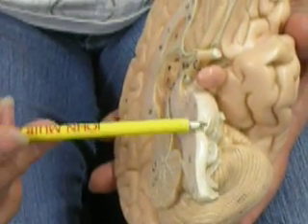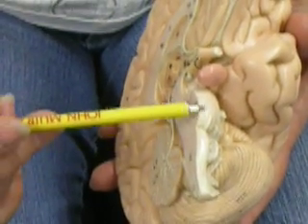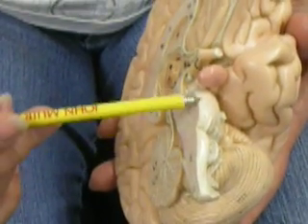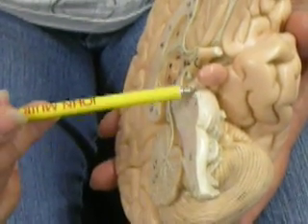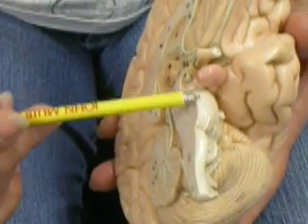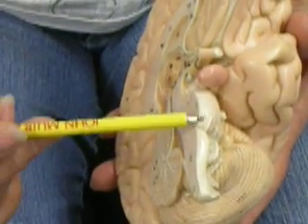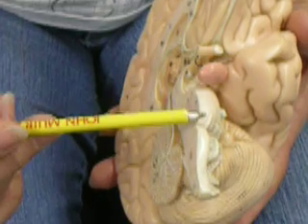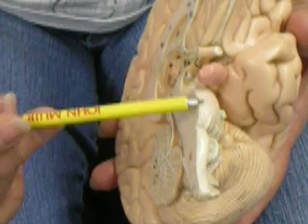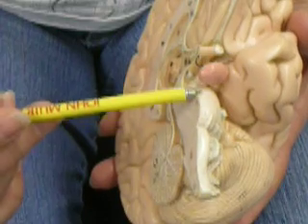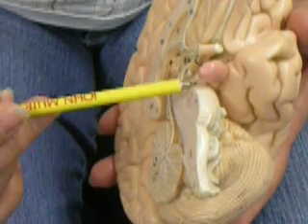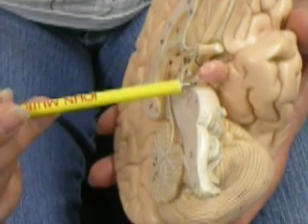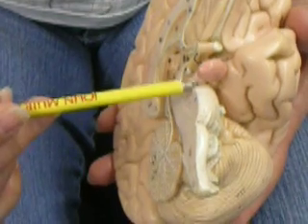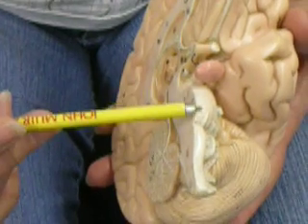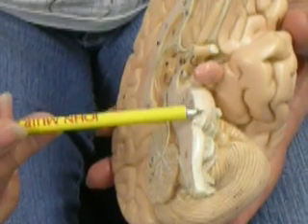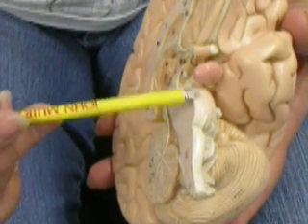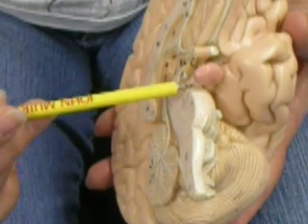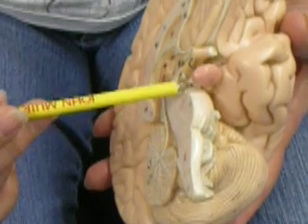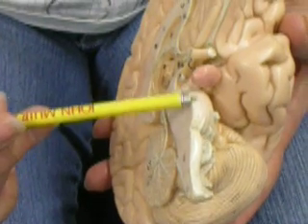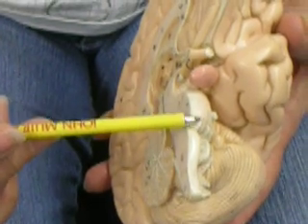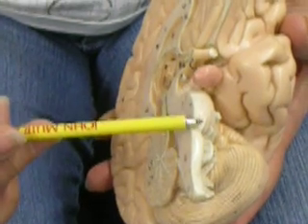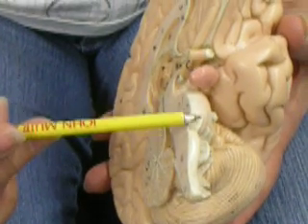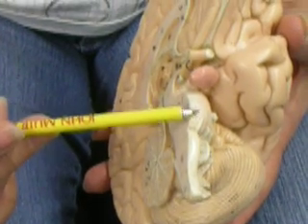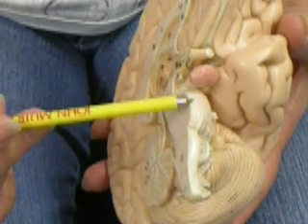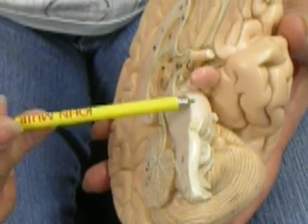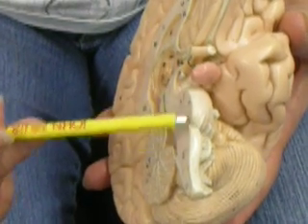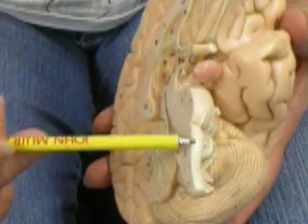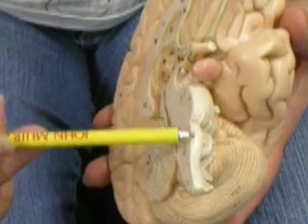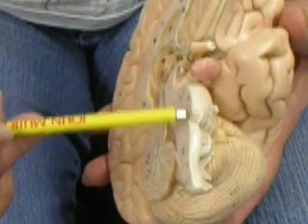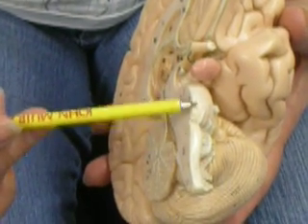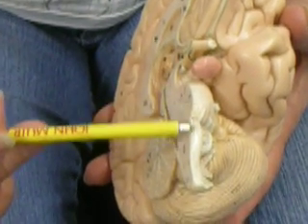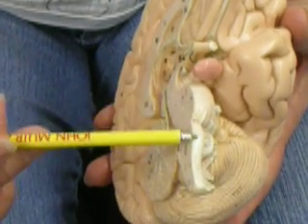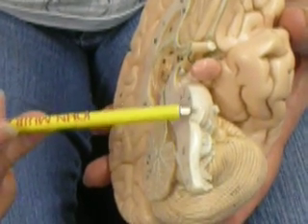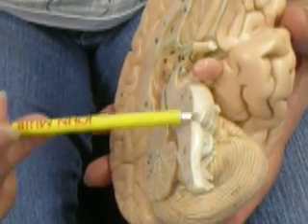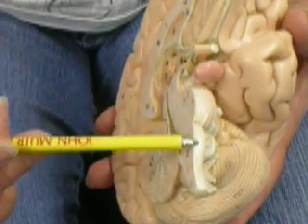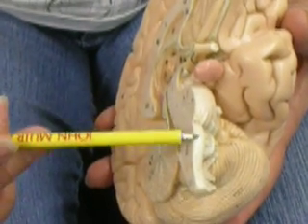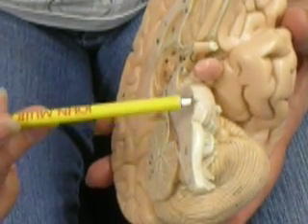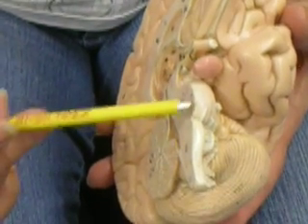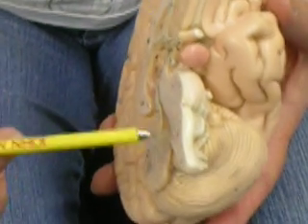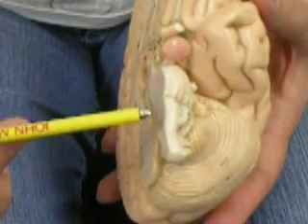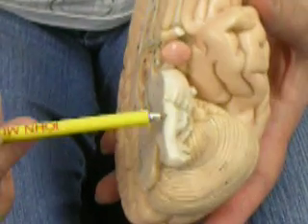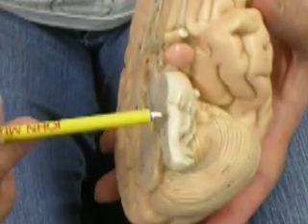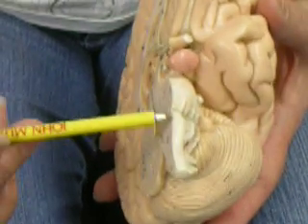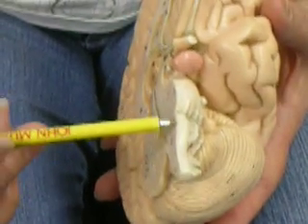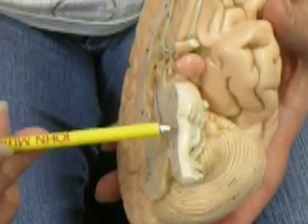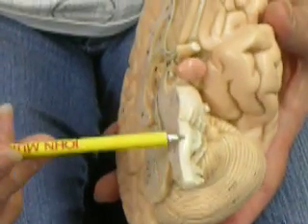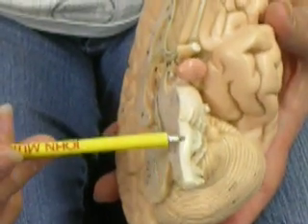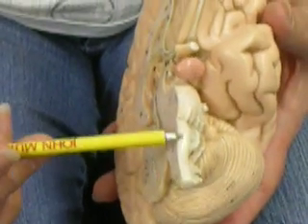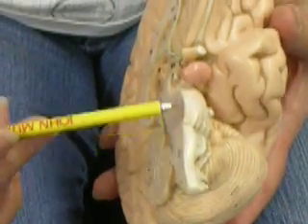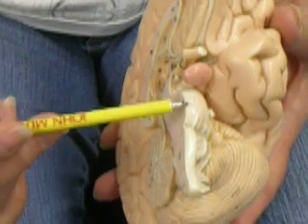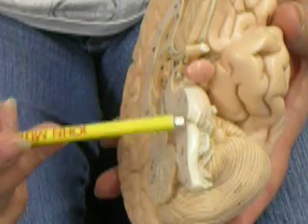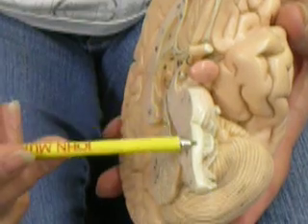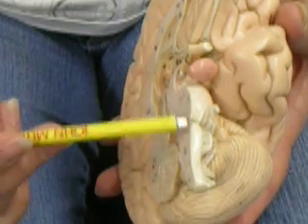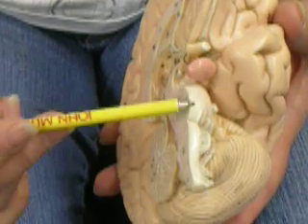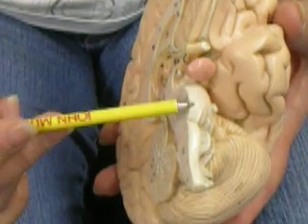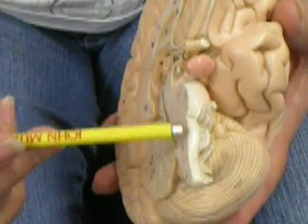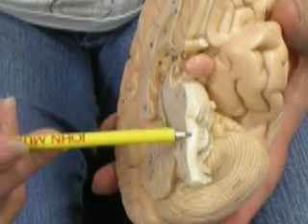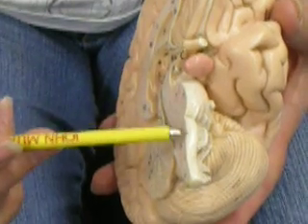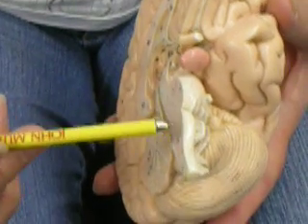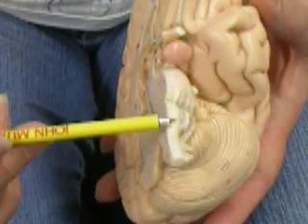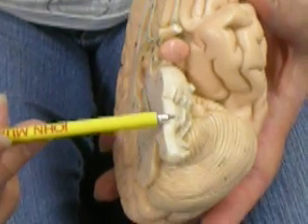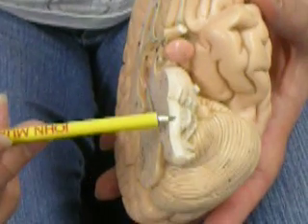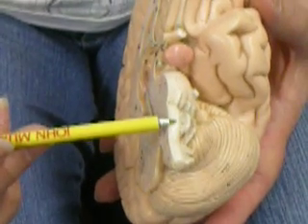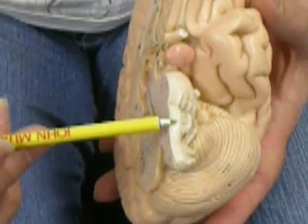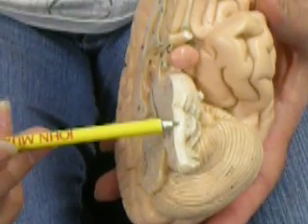The pons also has sites that are involved in respiration that interact with the medulla oblongata, which we'll cover later when we look at respiration.